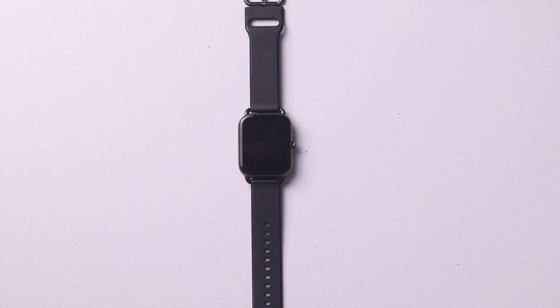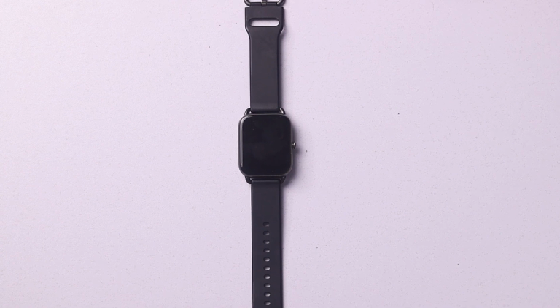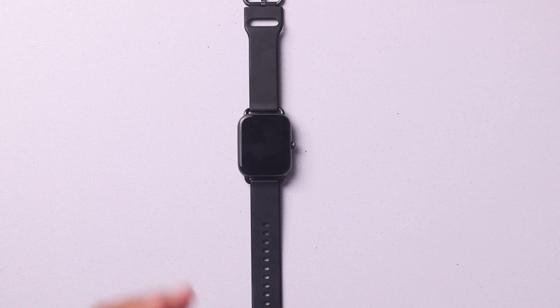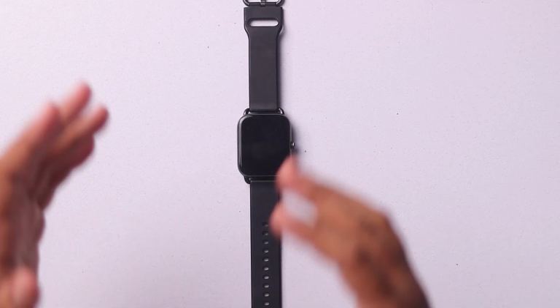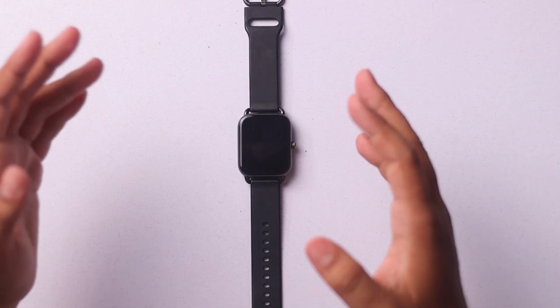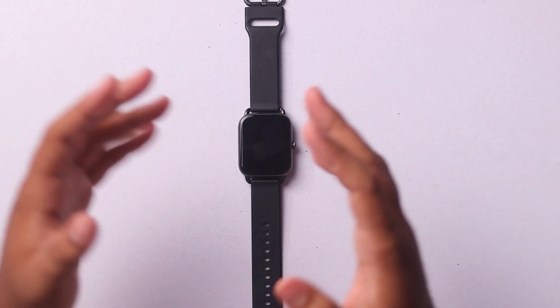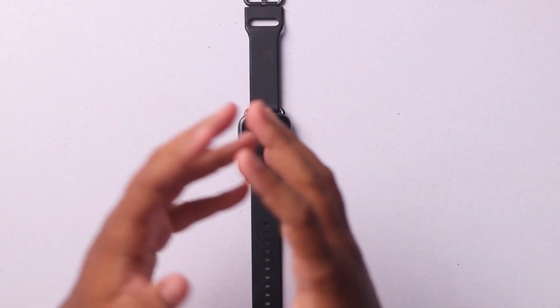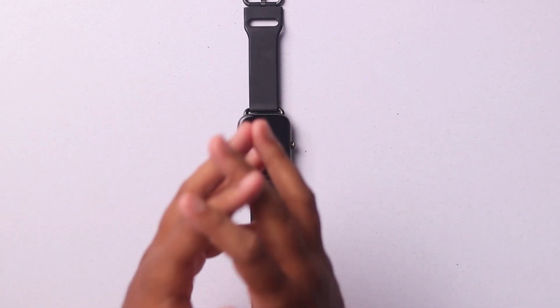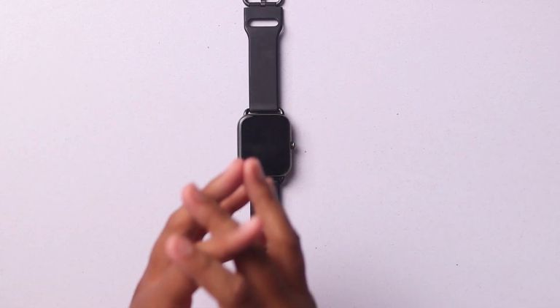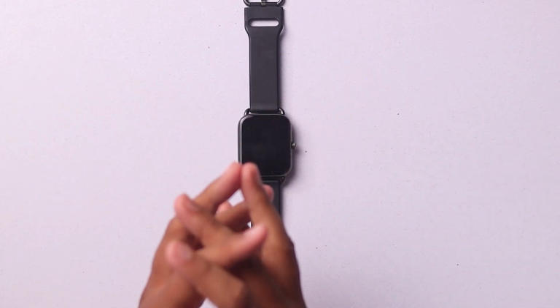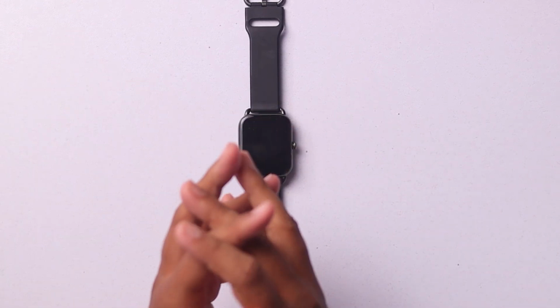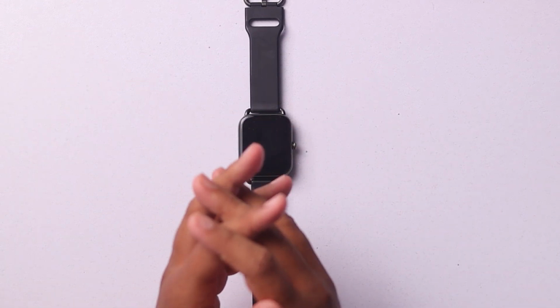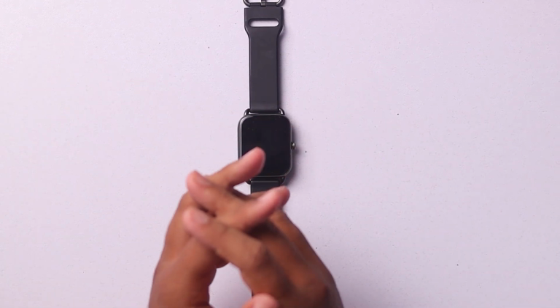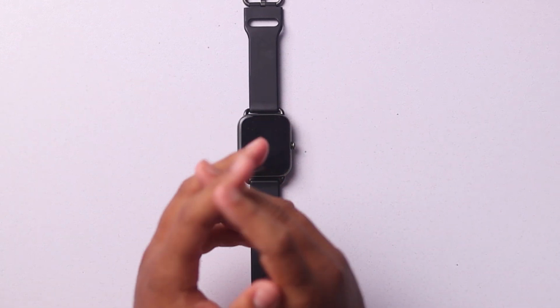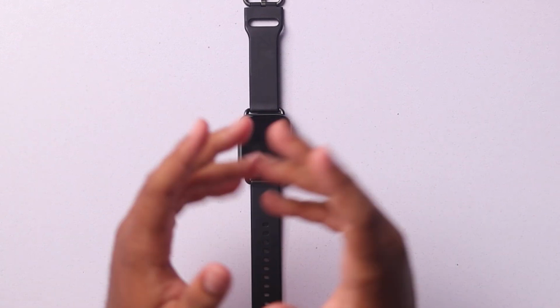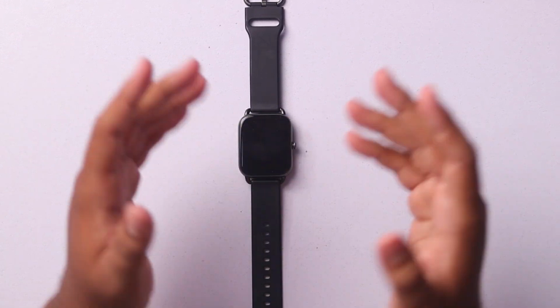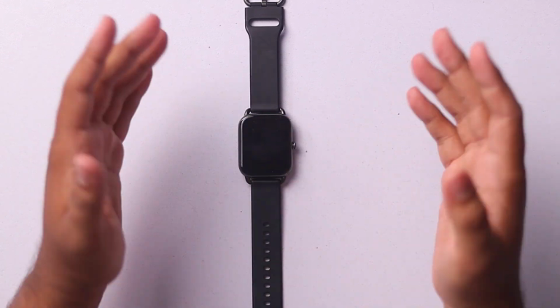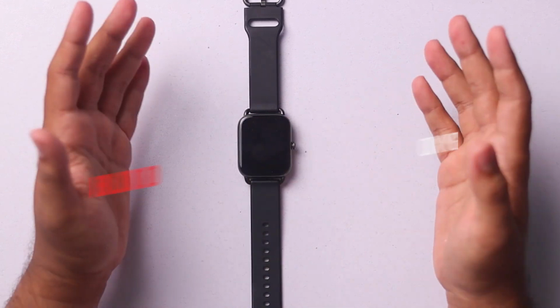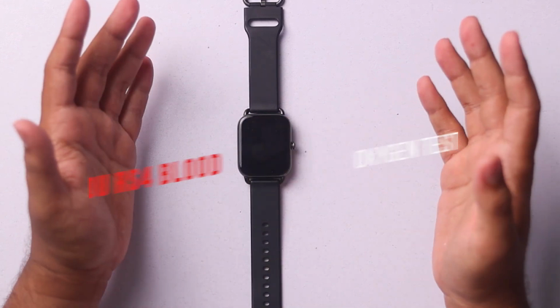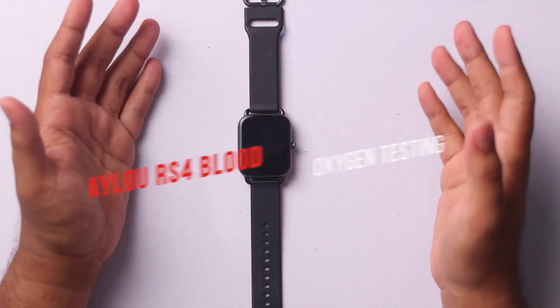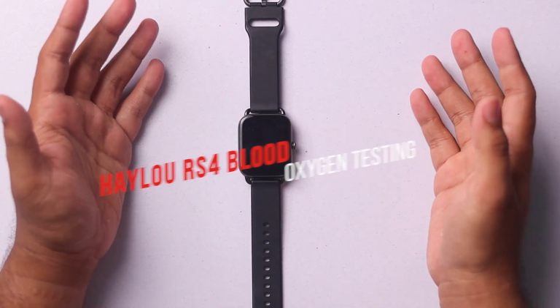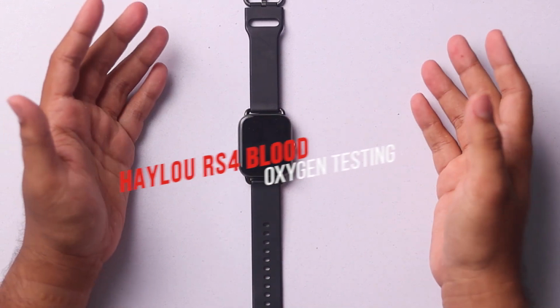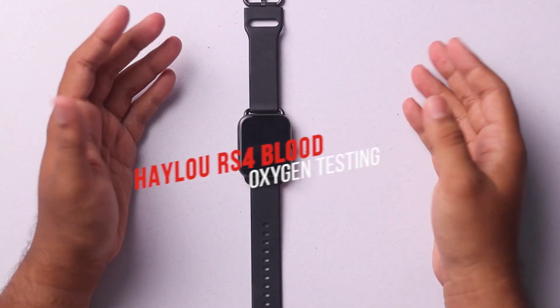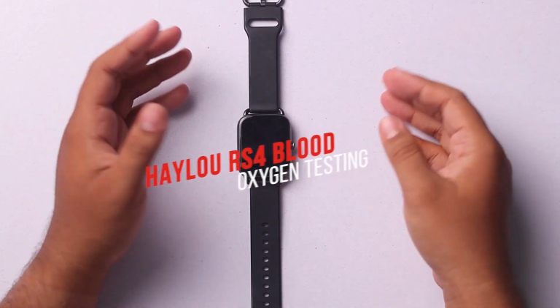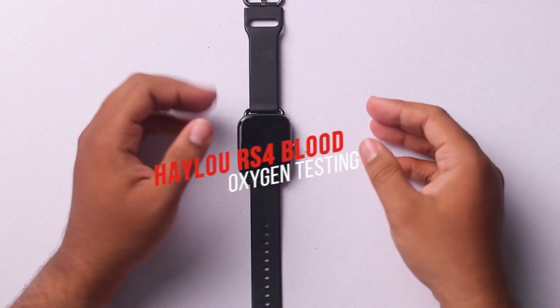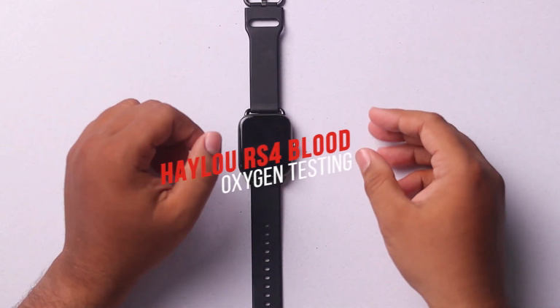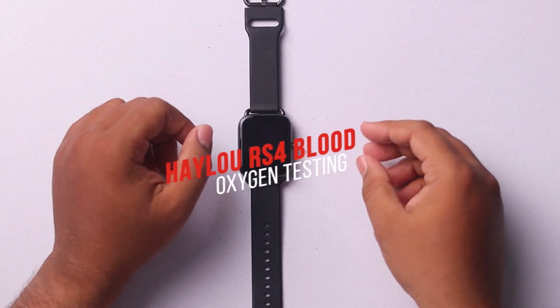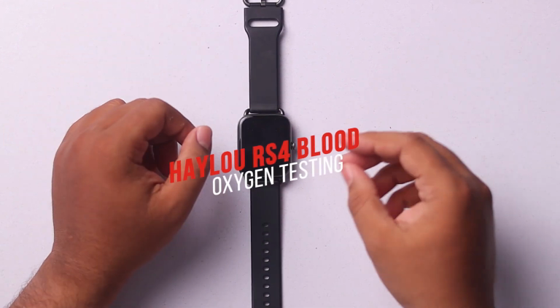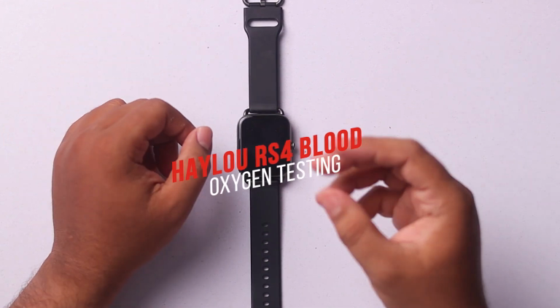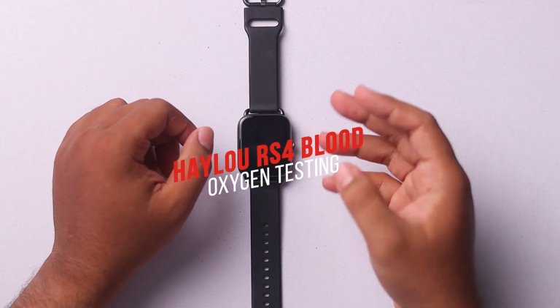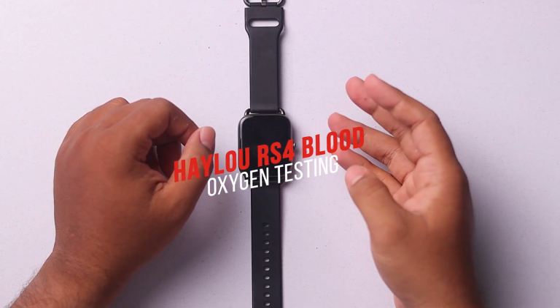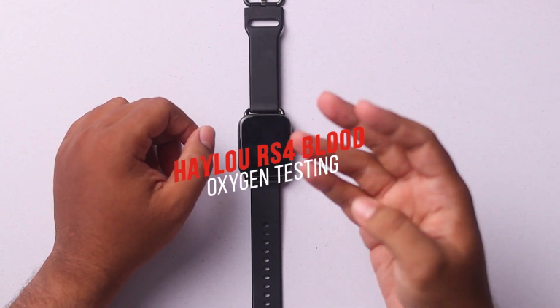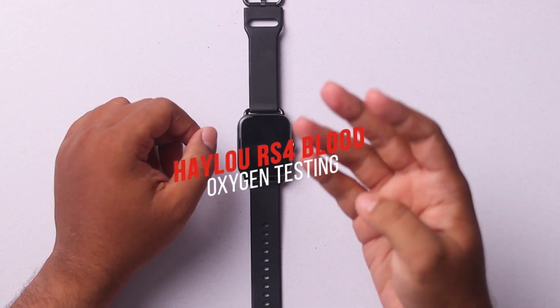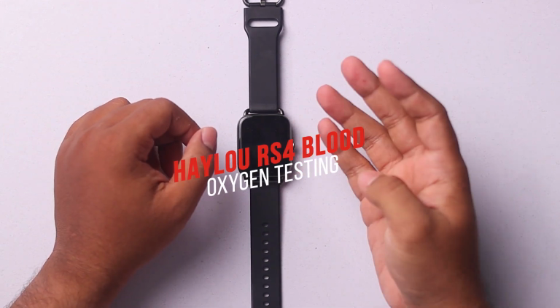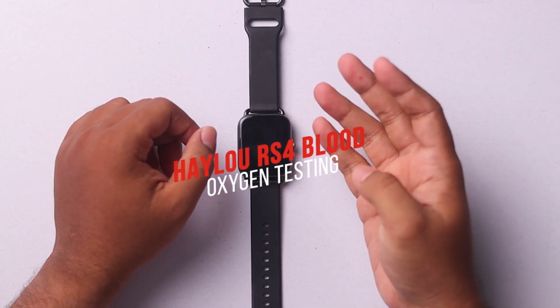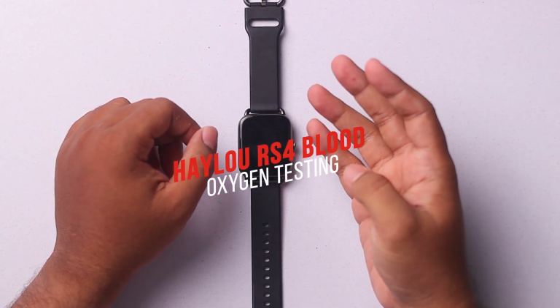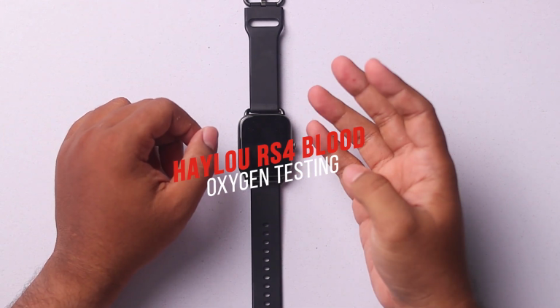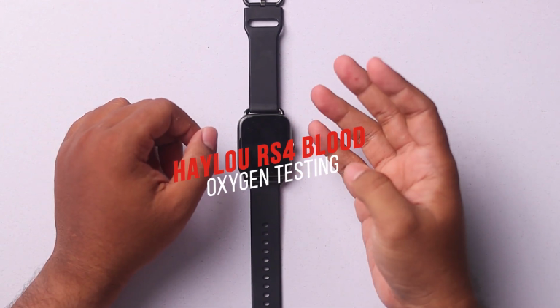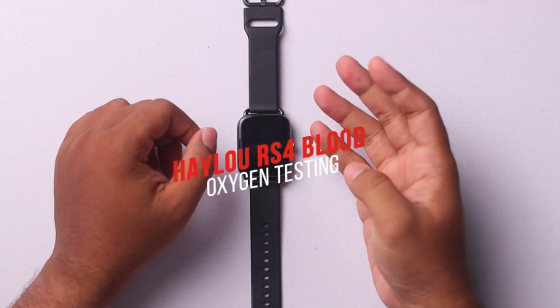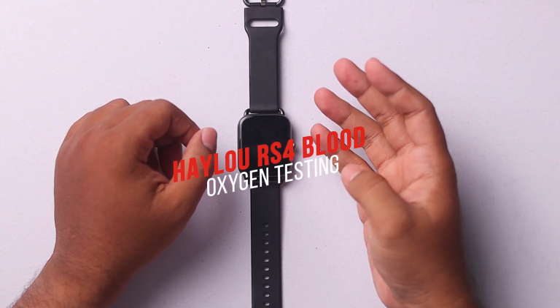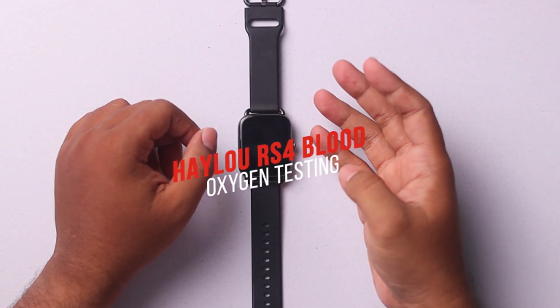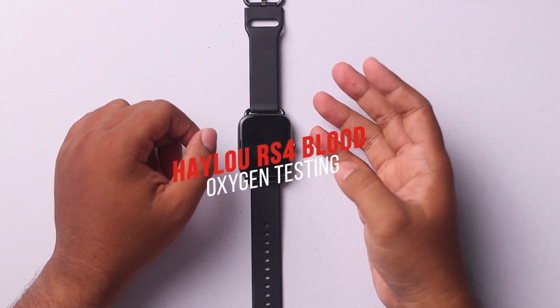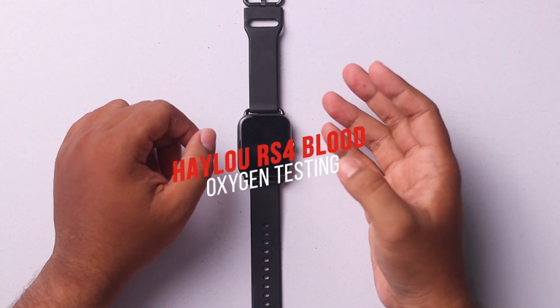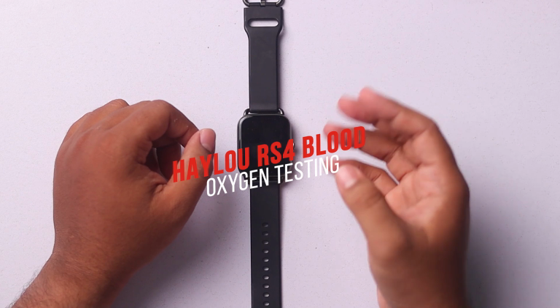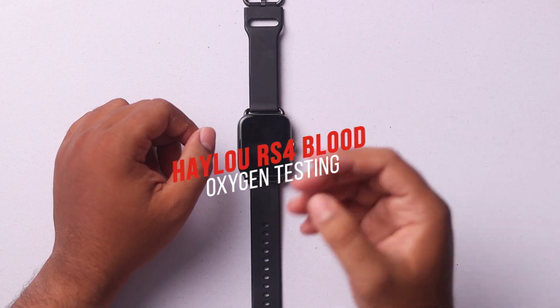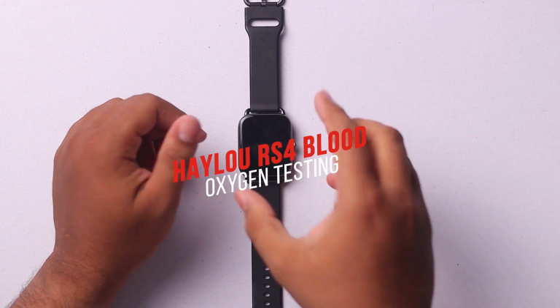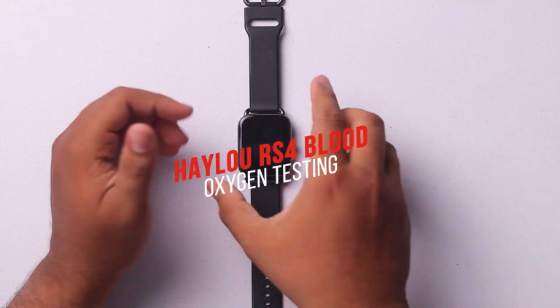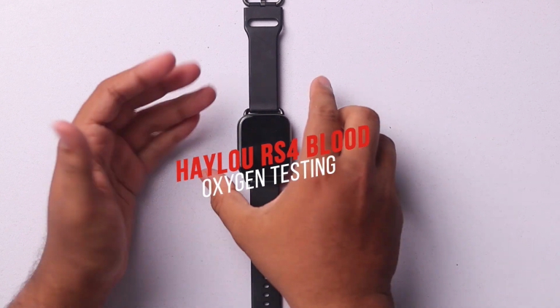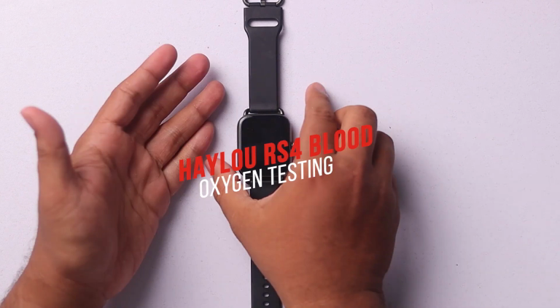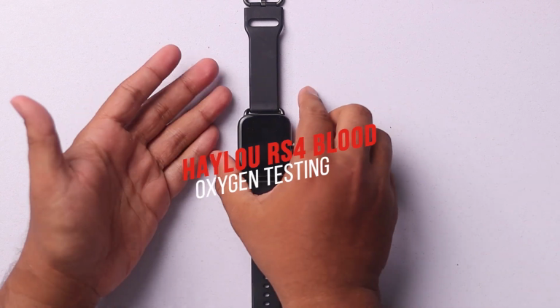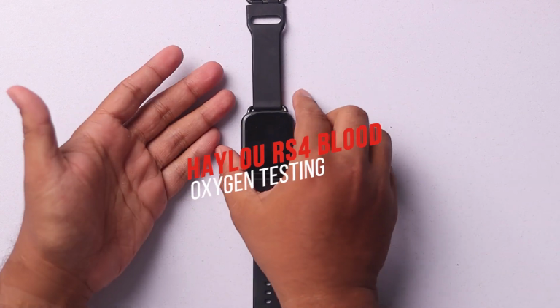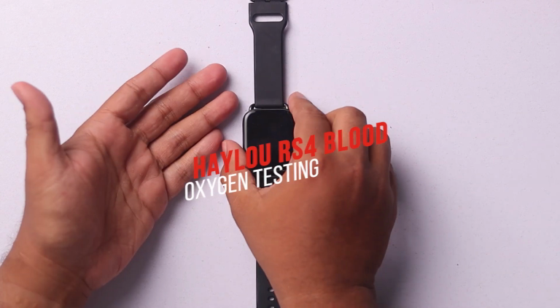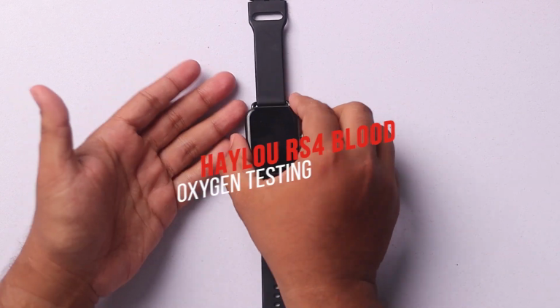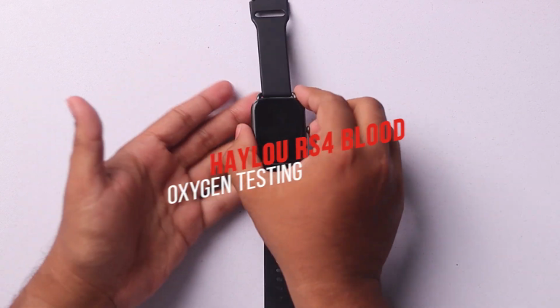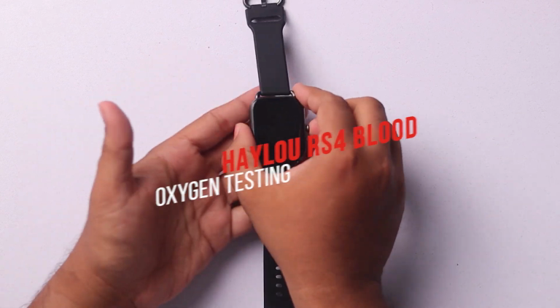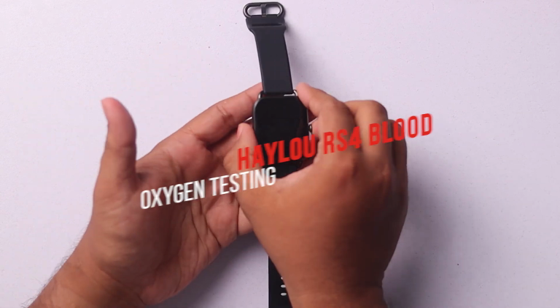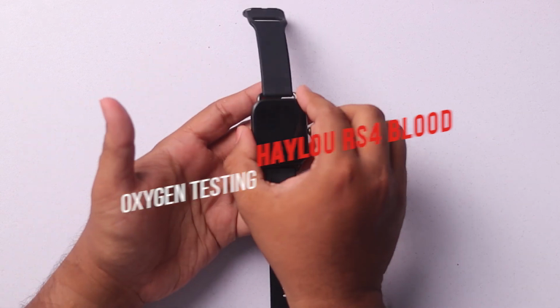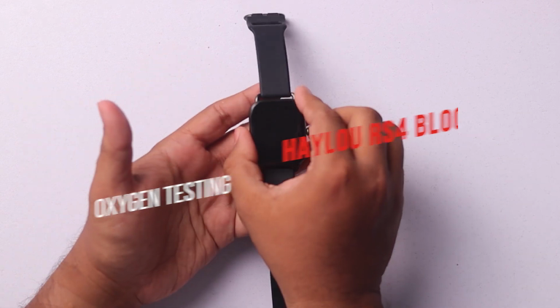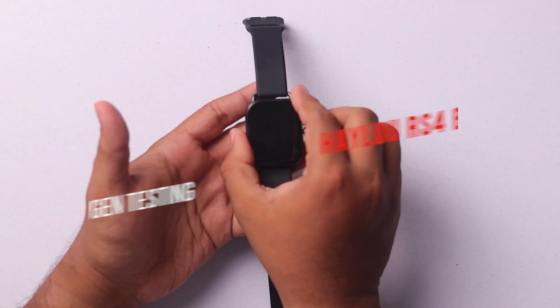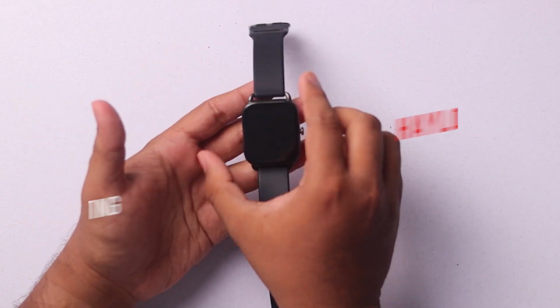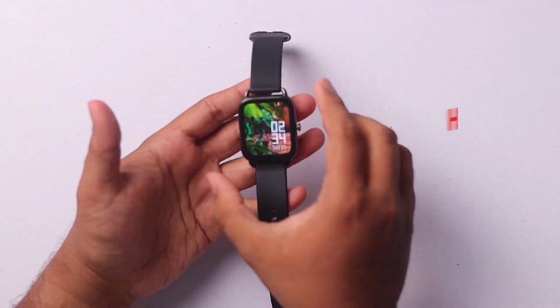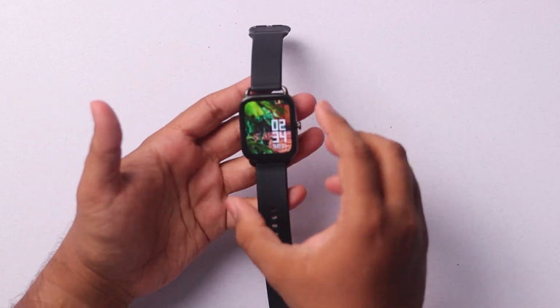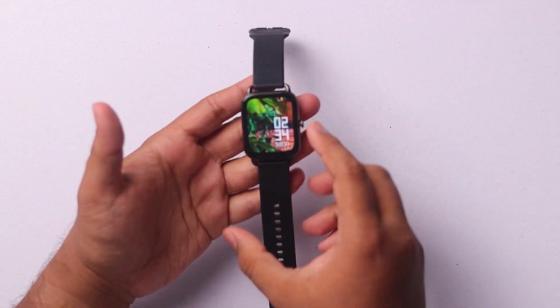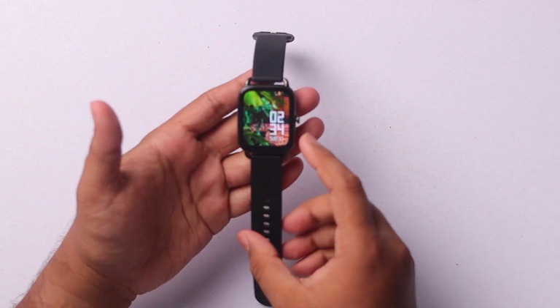Hello guys, welcome to another video. Today we are going to show you how to measure your blood oxygen level with your Halo RS4 smartwatch.